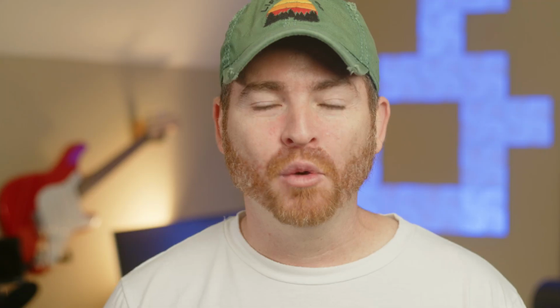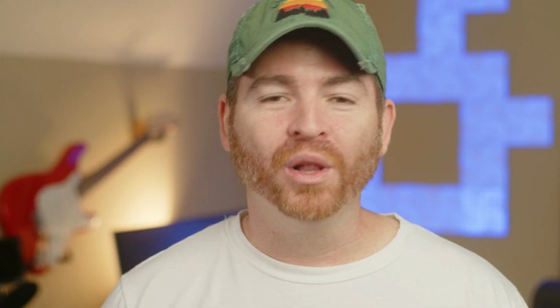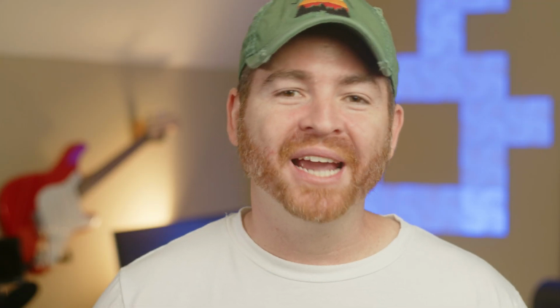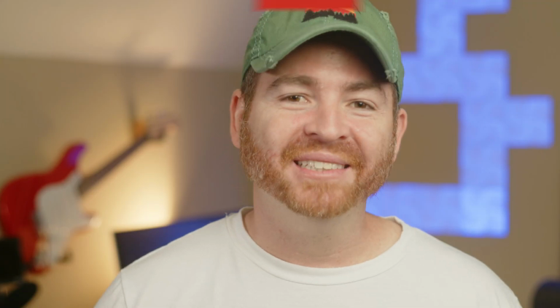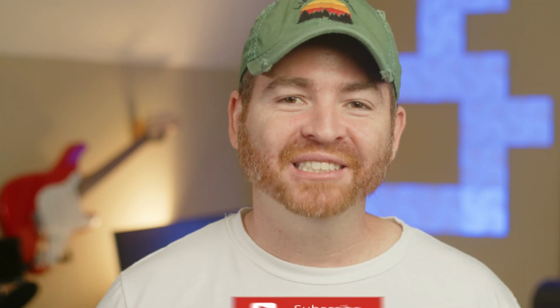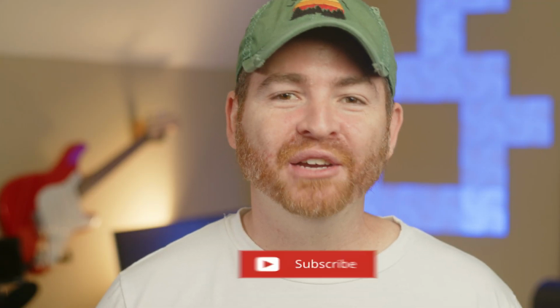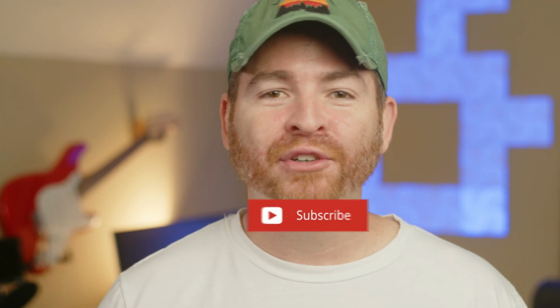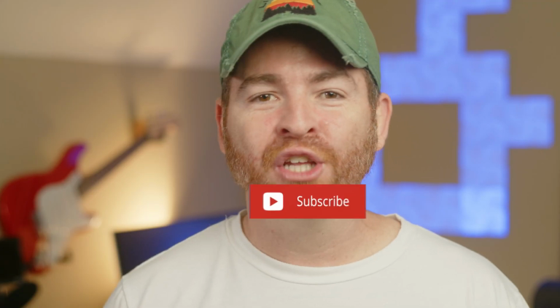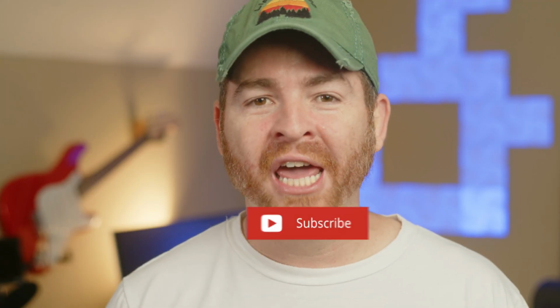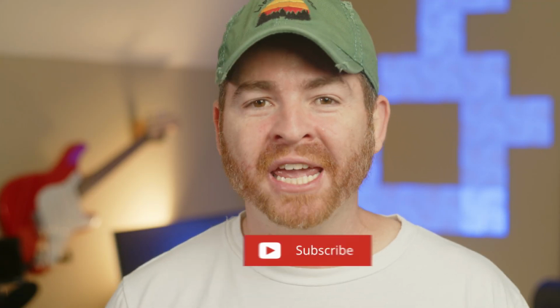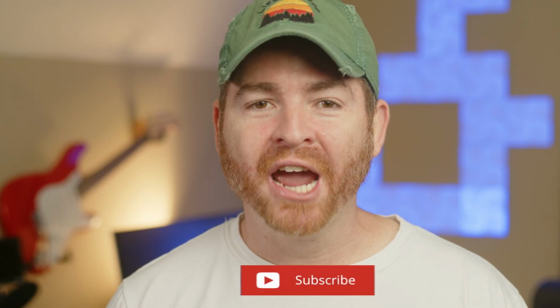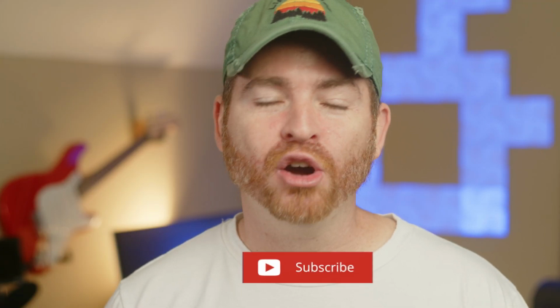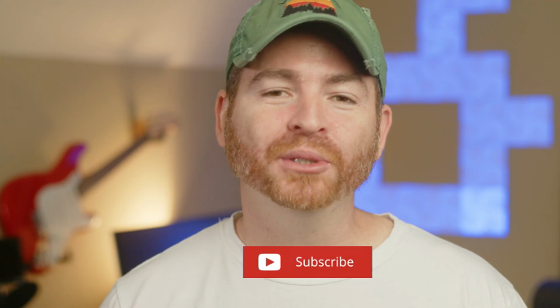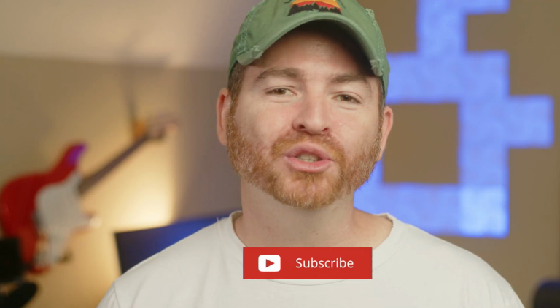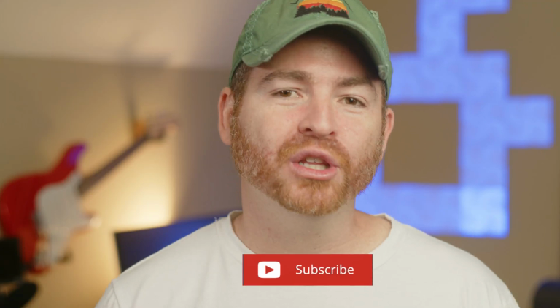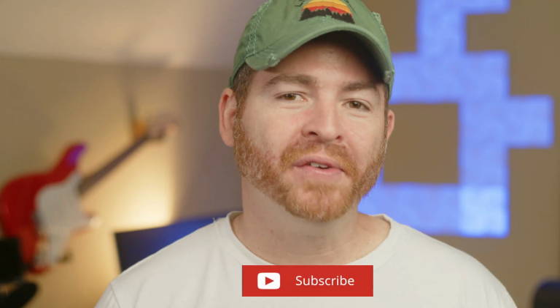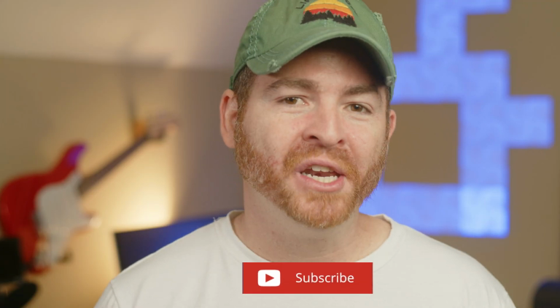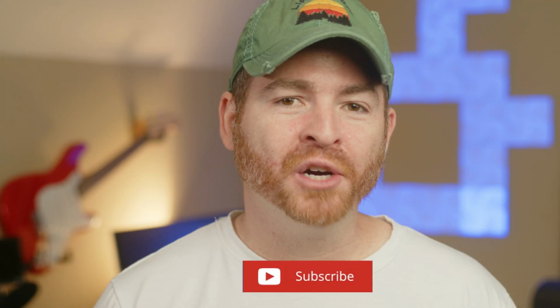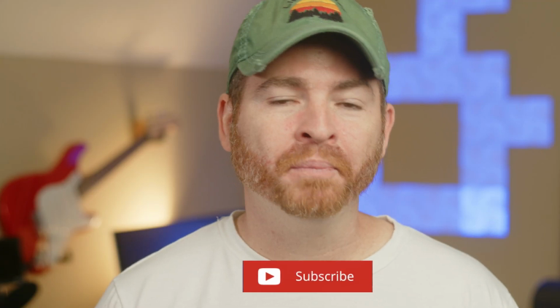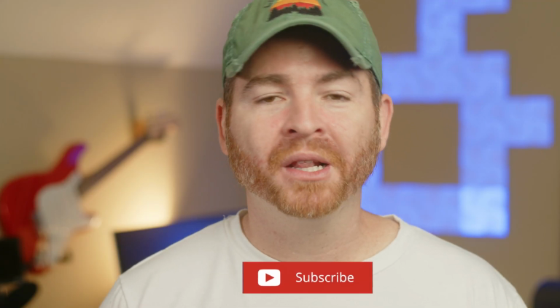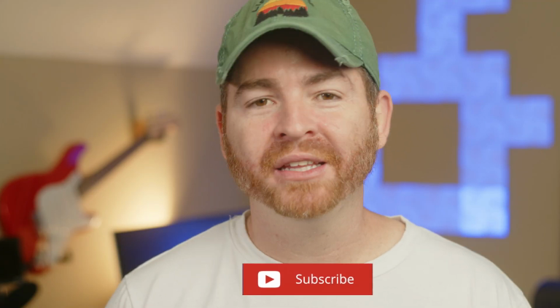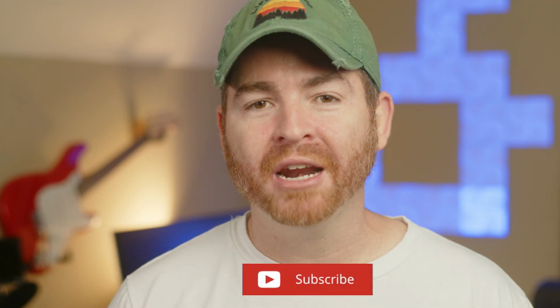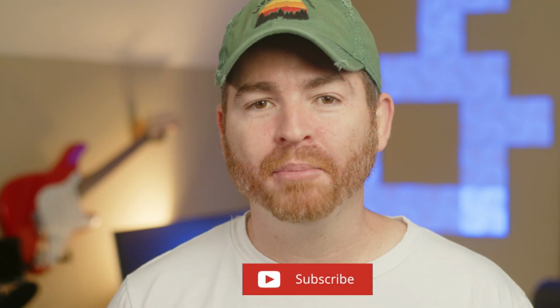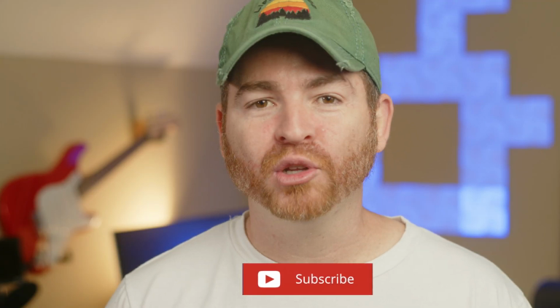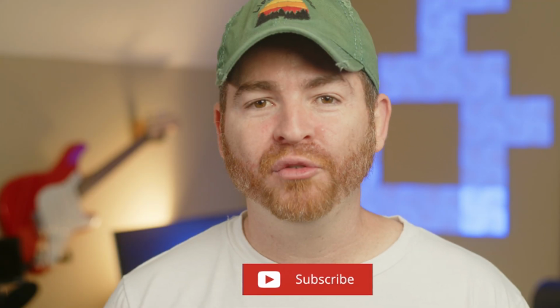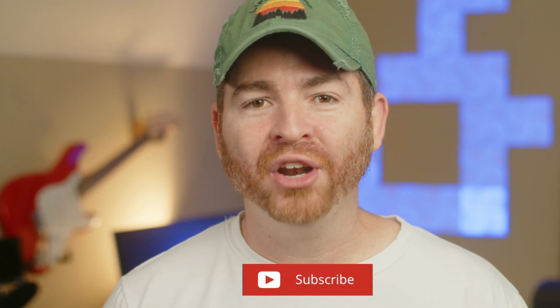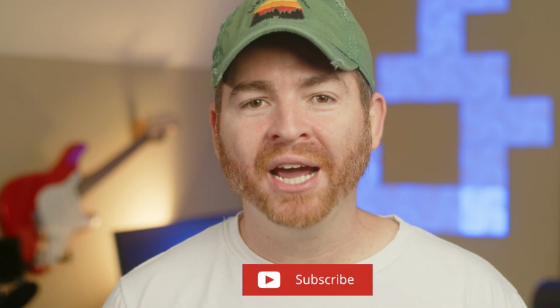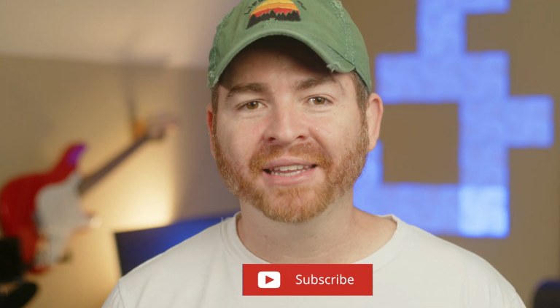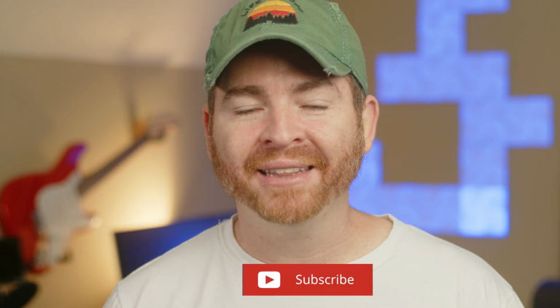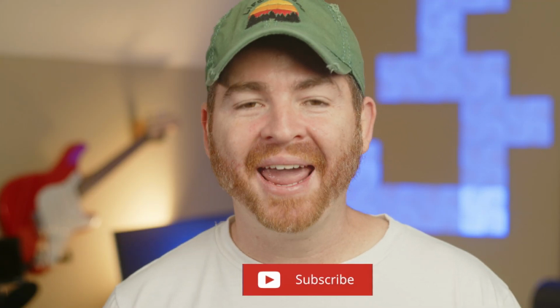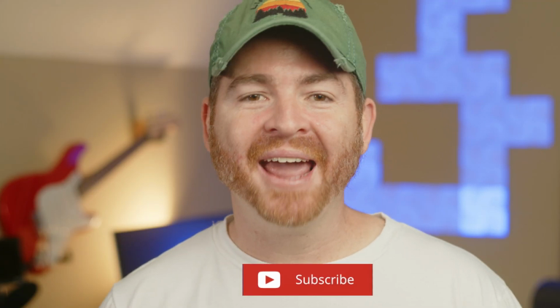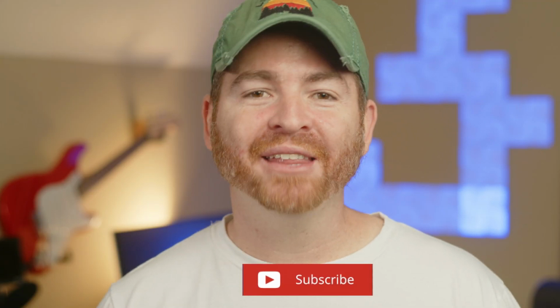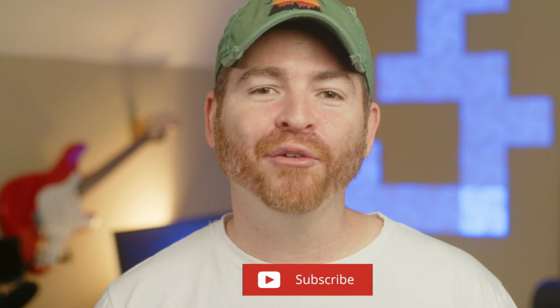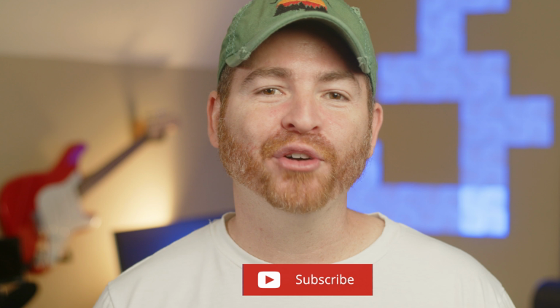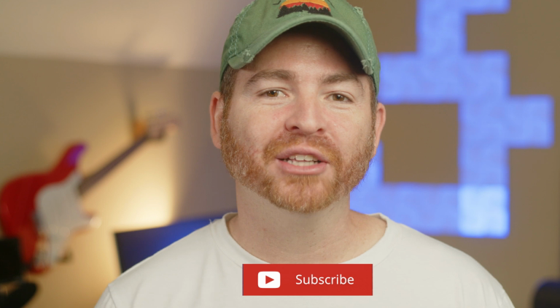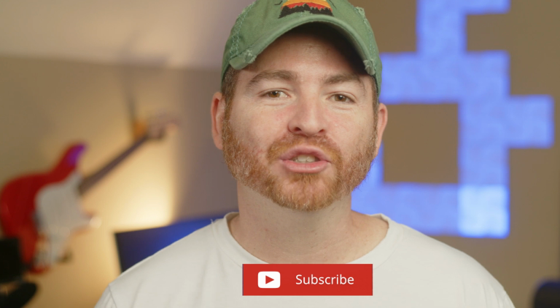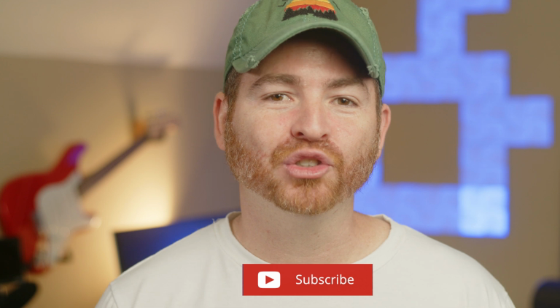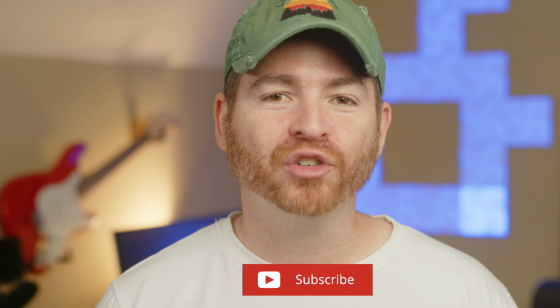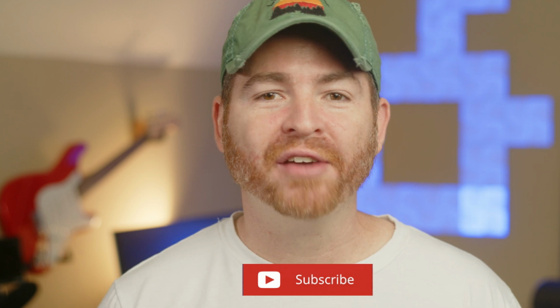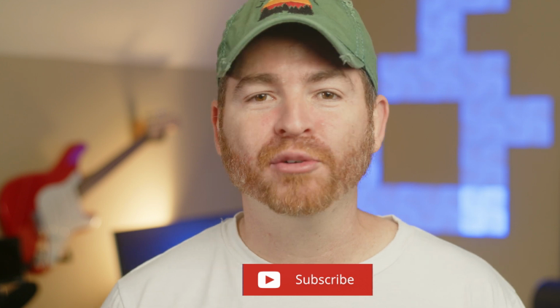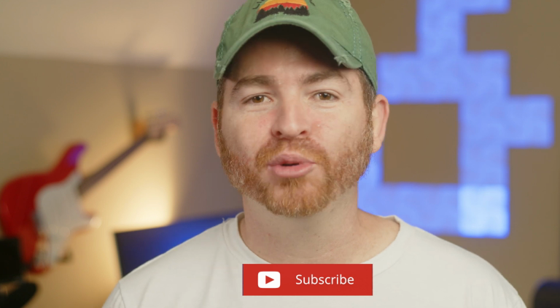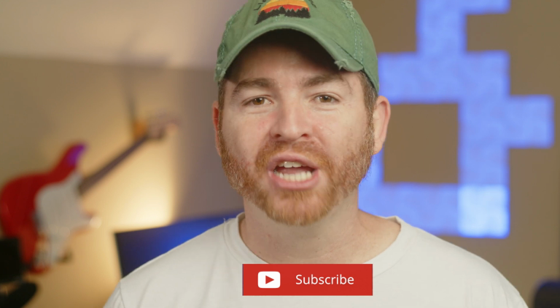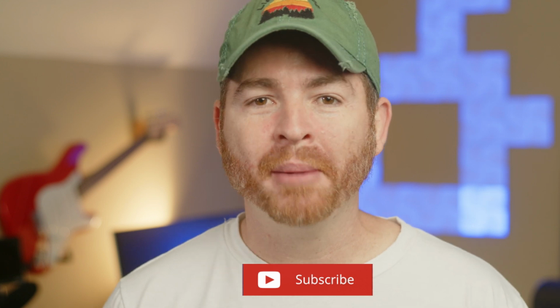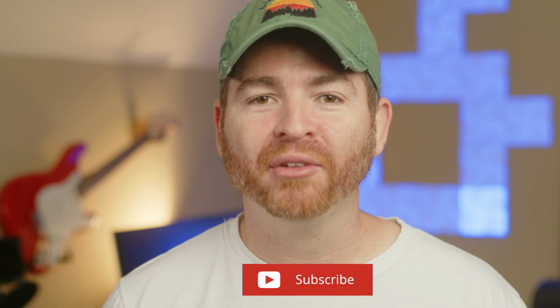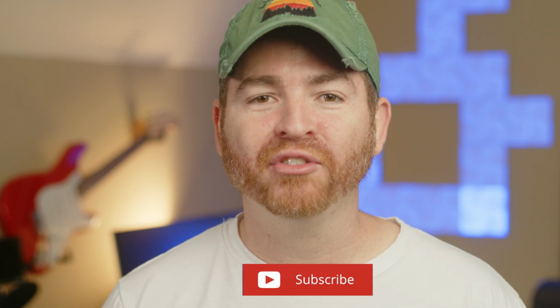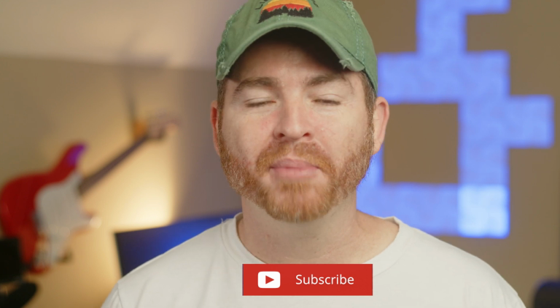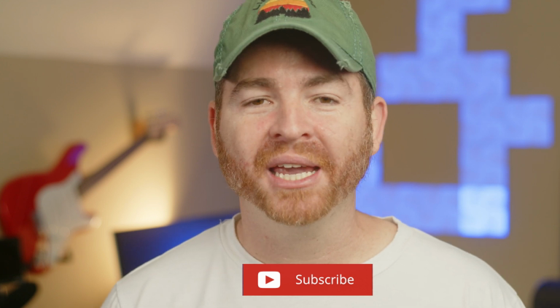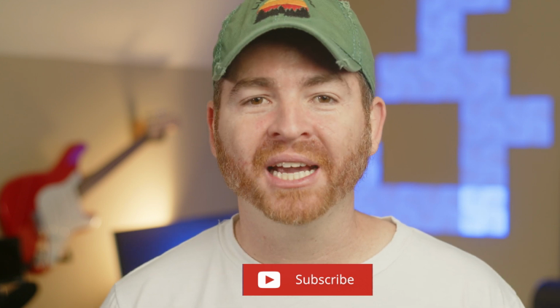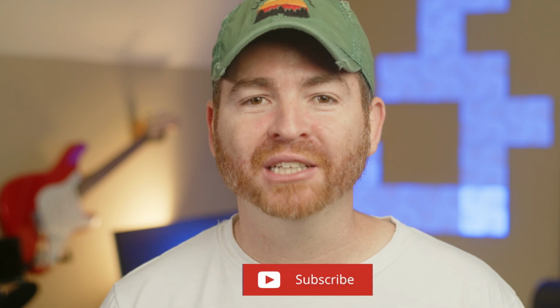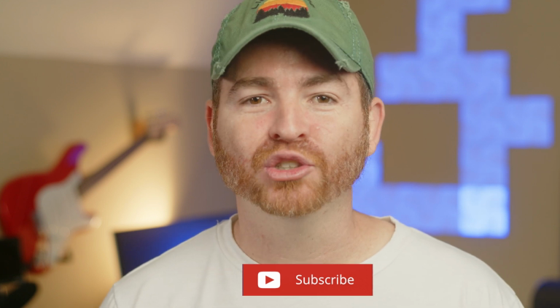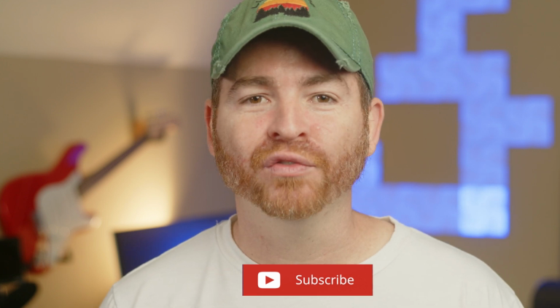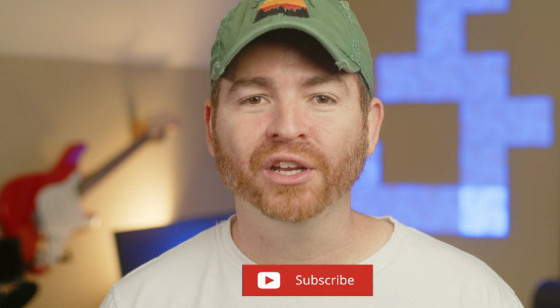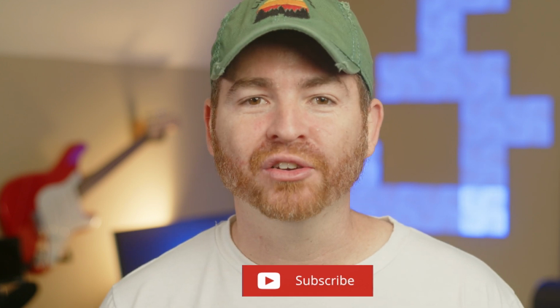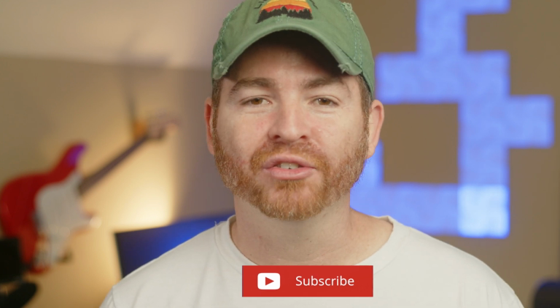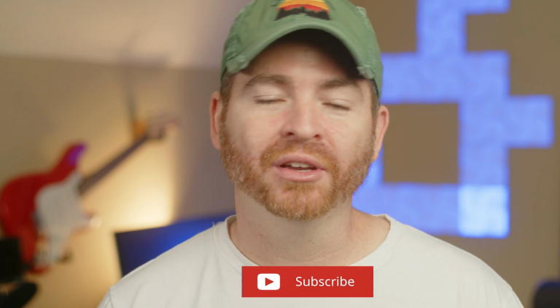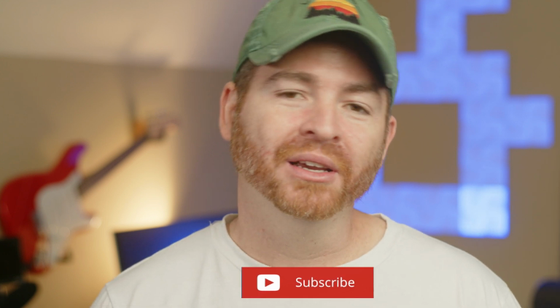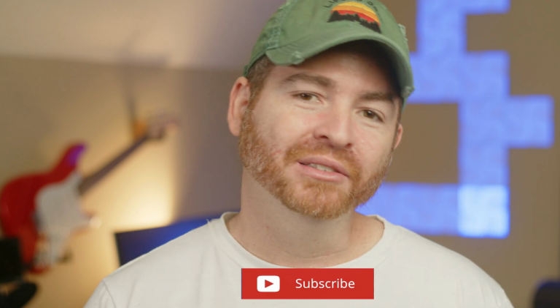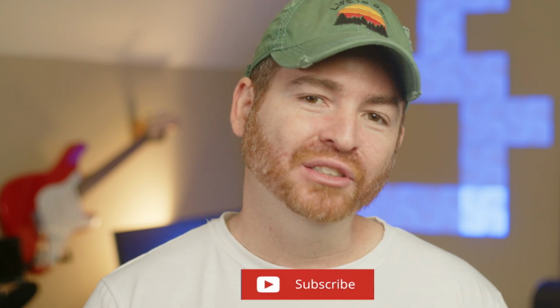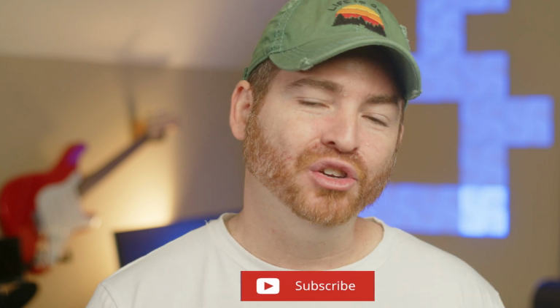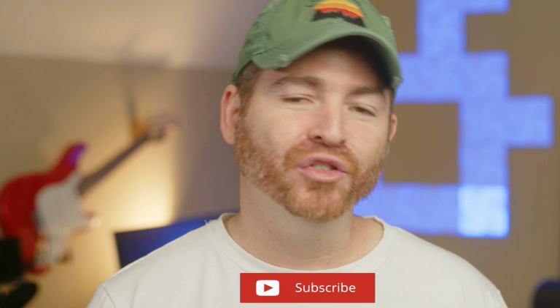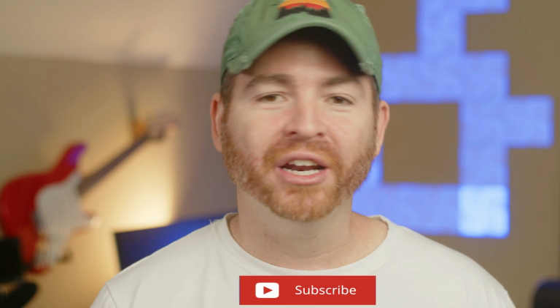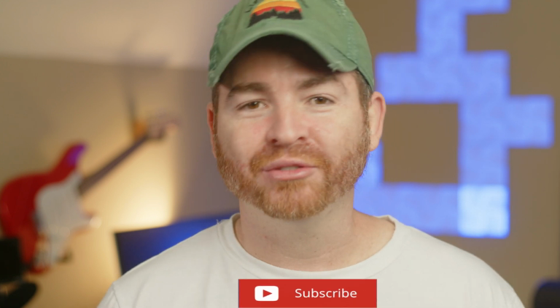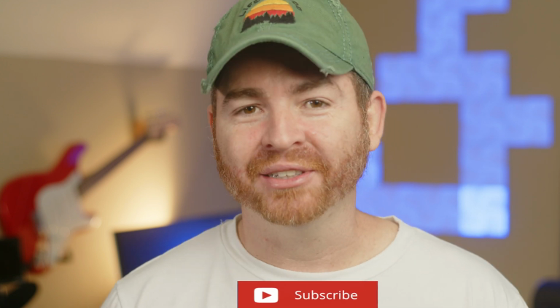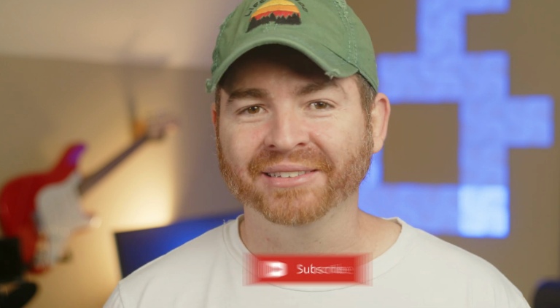Well guys, that's it for today. I hope you enjoyed the video. Click the like button if you liked it and don't forget to subscribe for more cameras, filmmaking, and drone videos. See you in the next one.